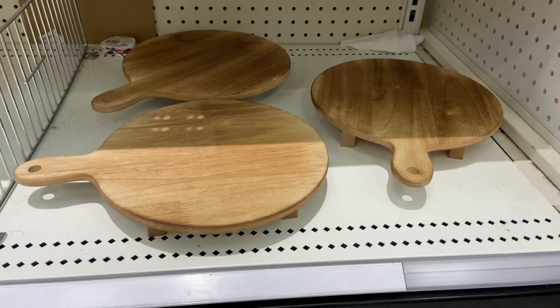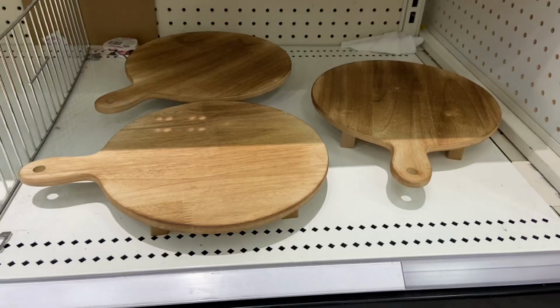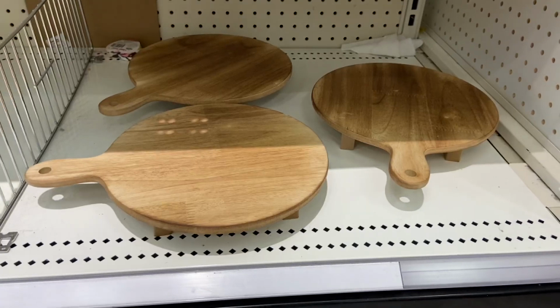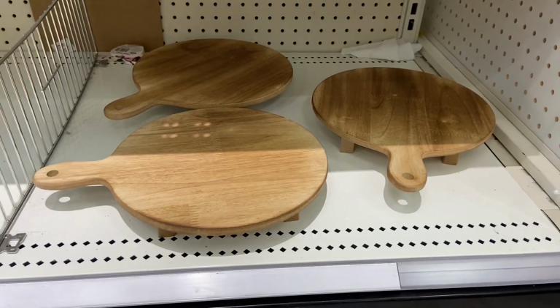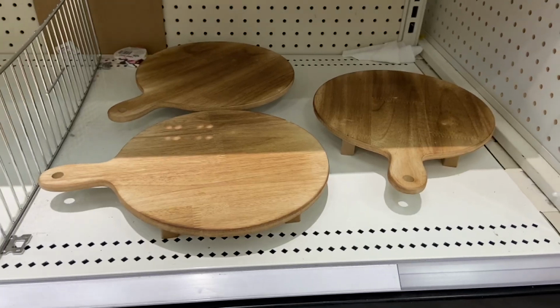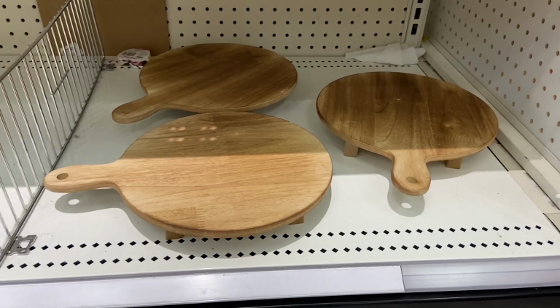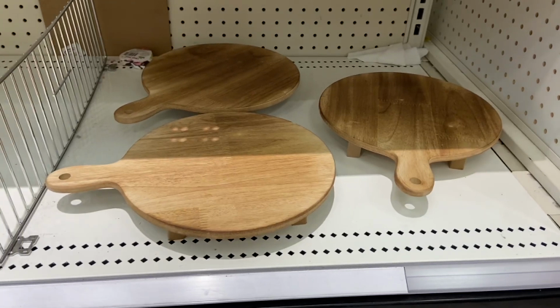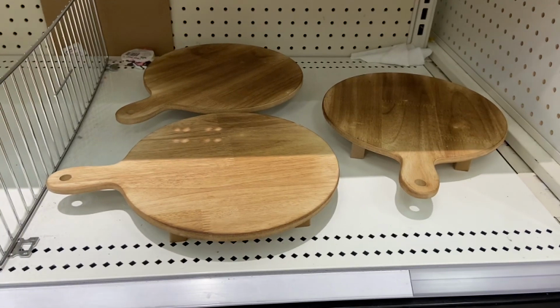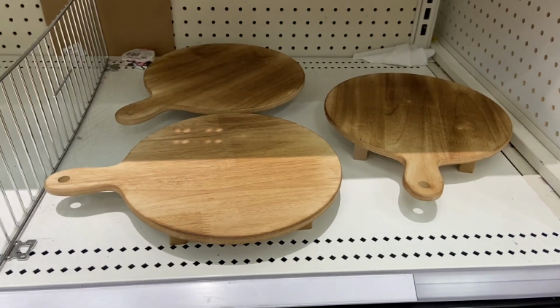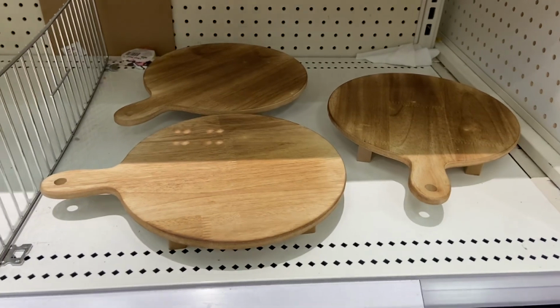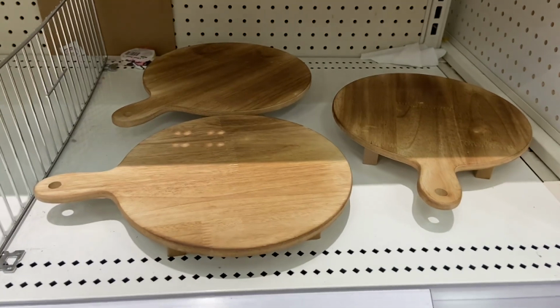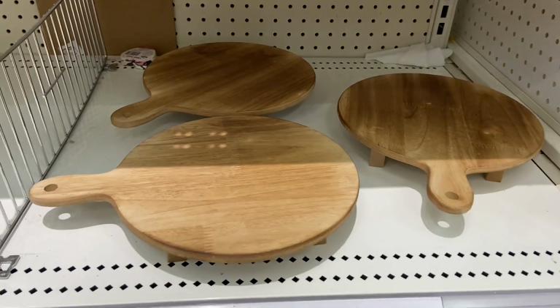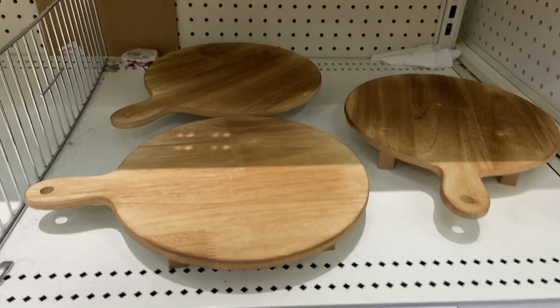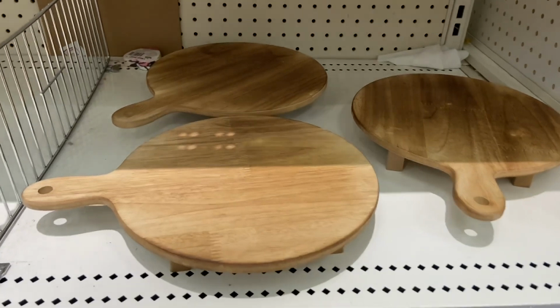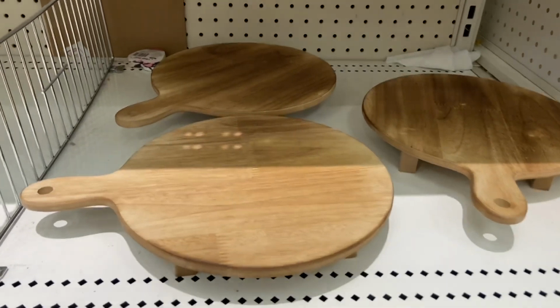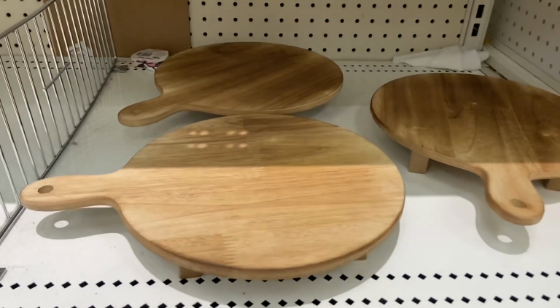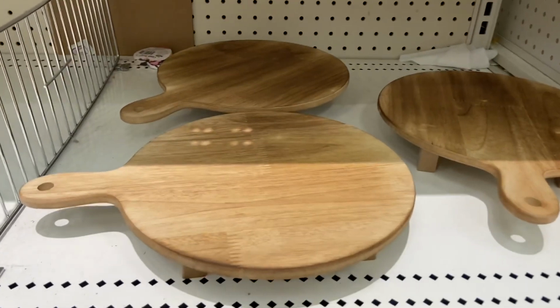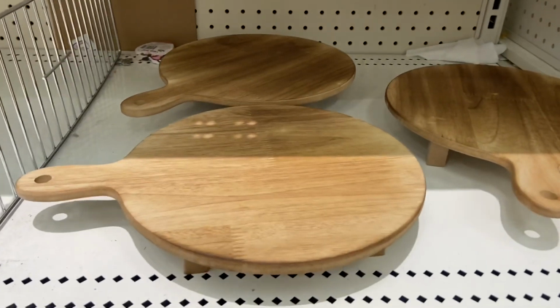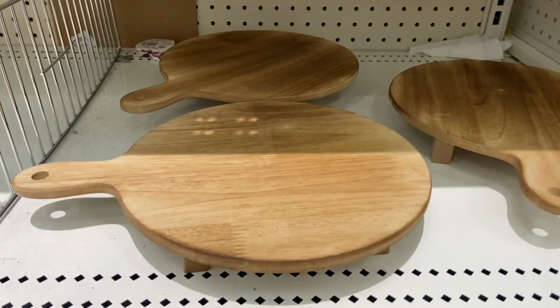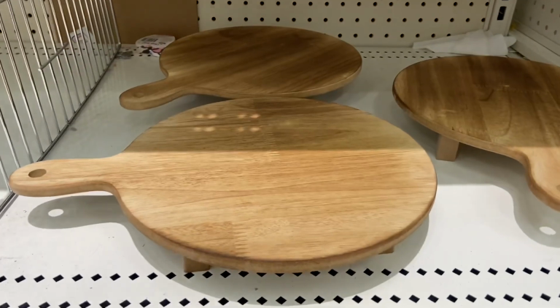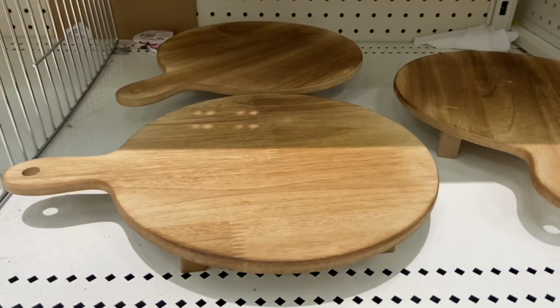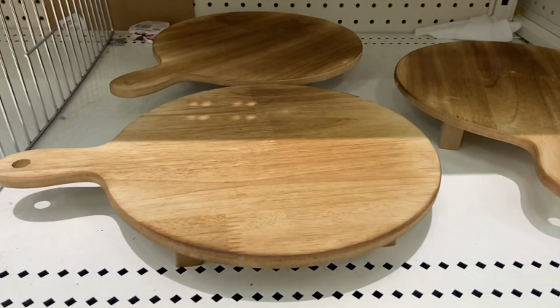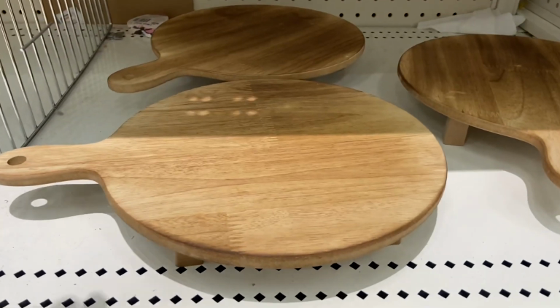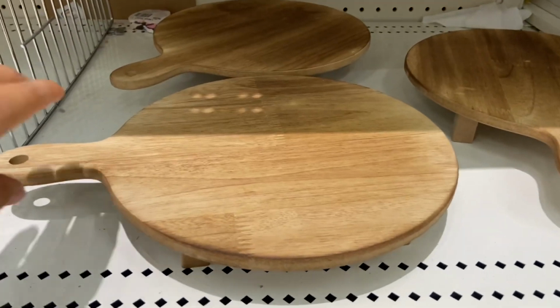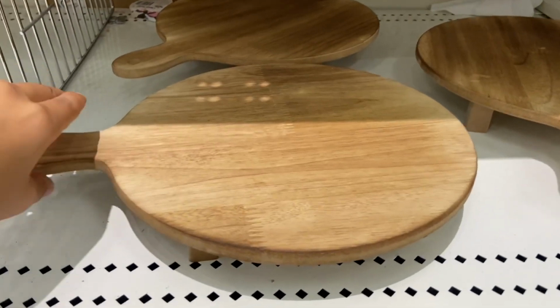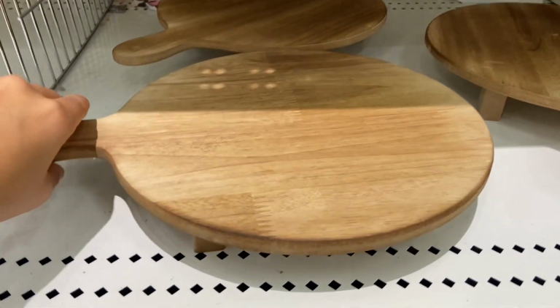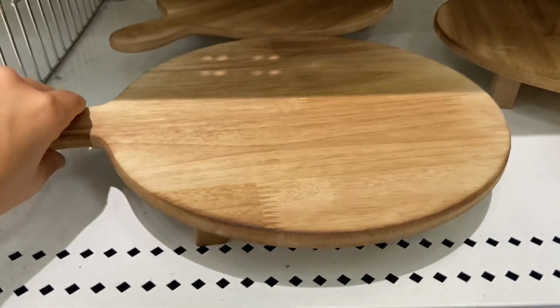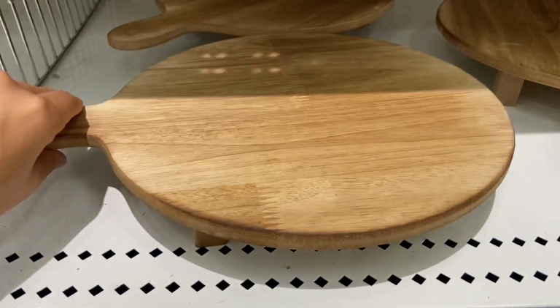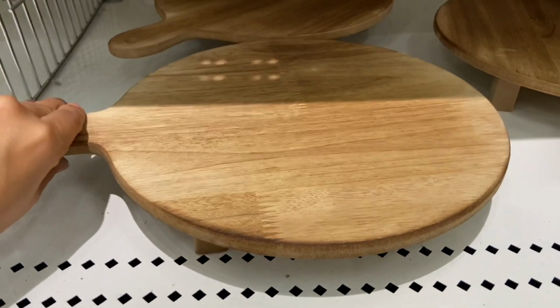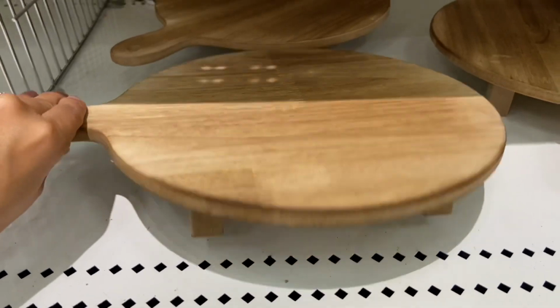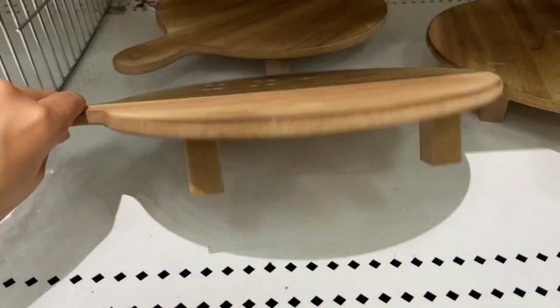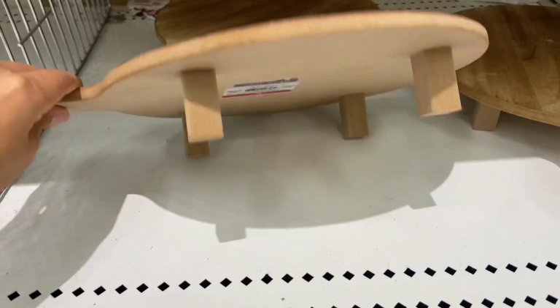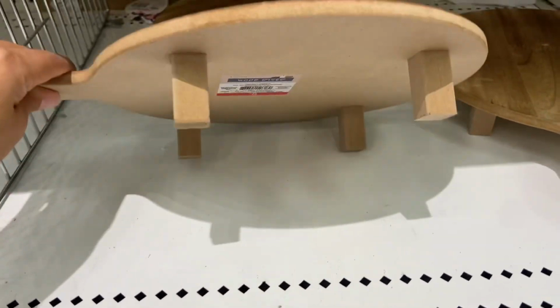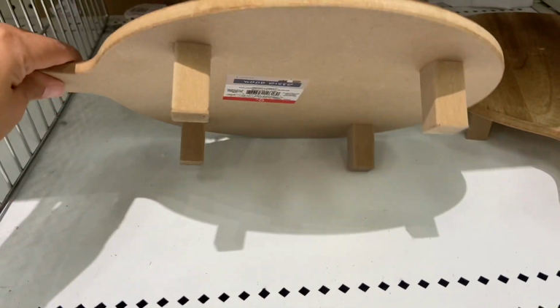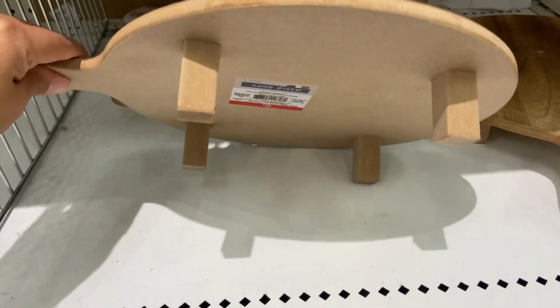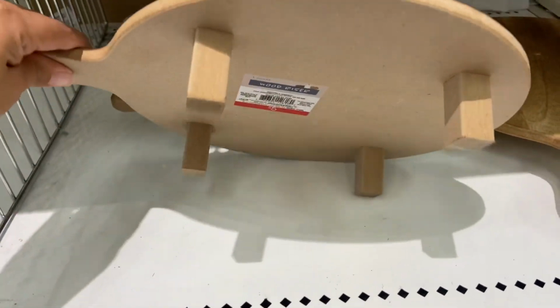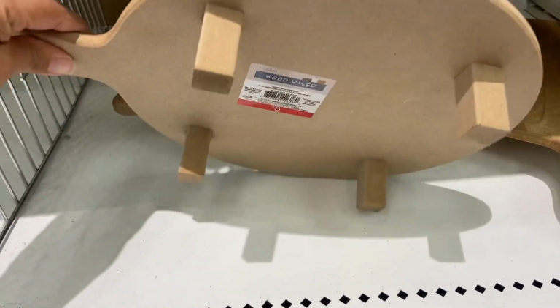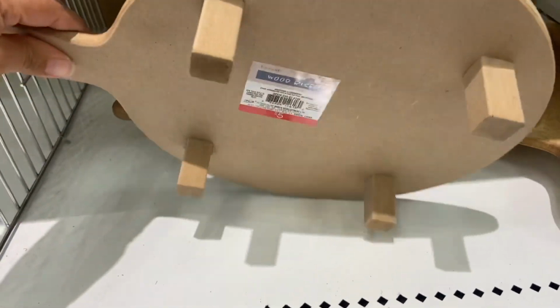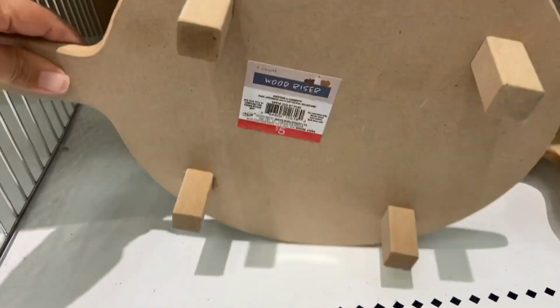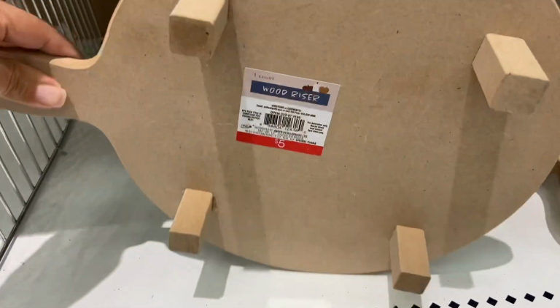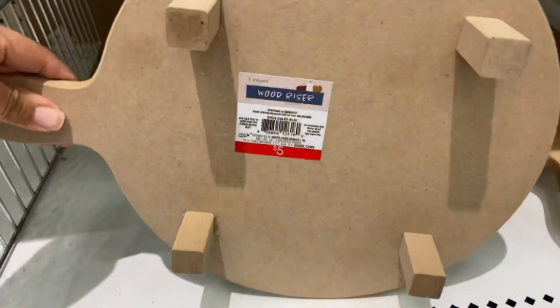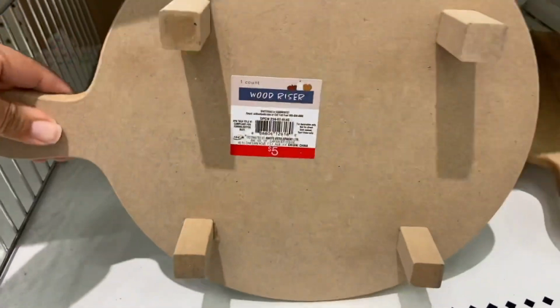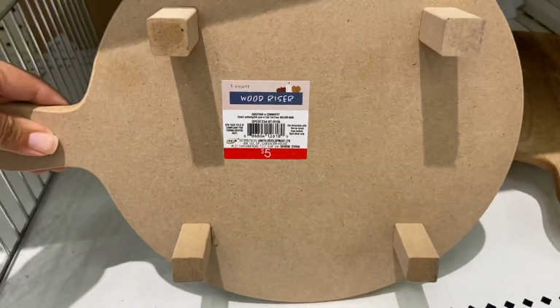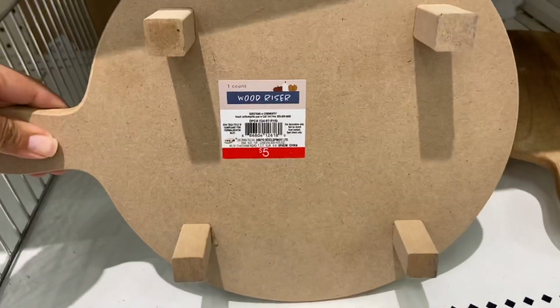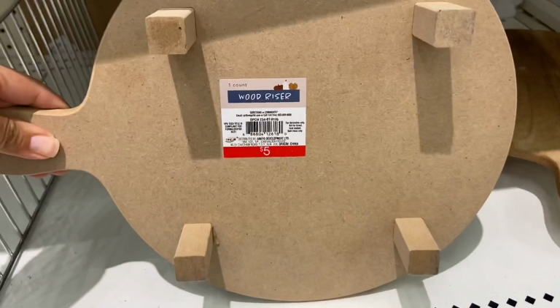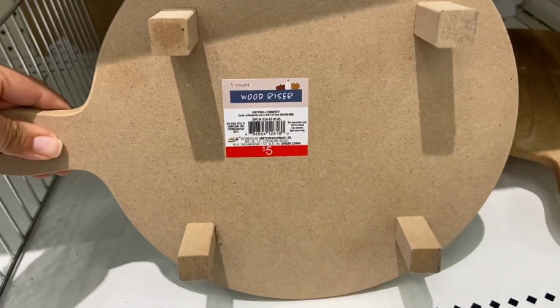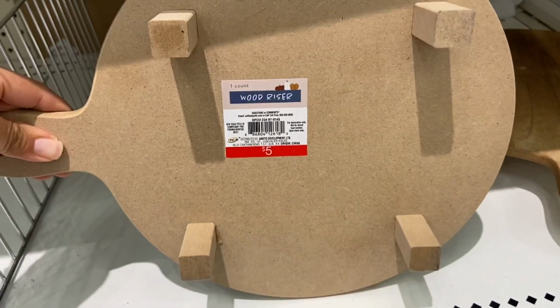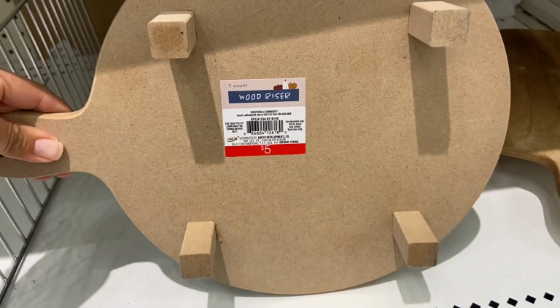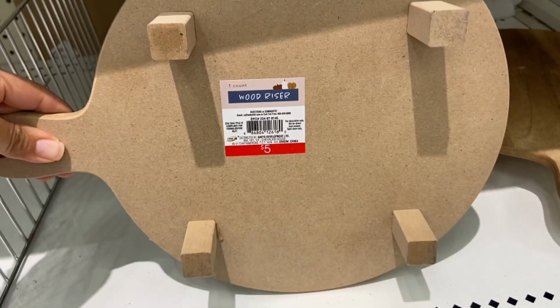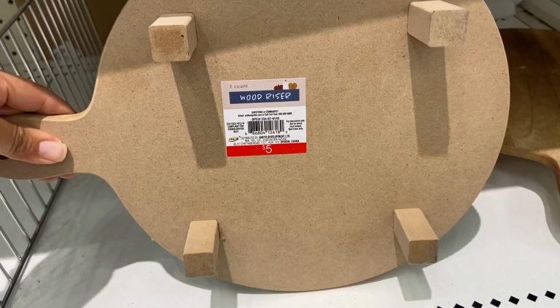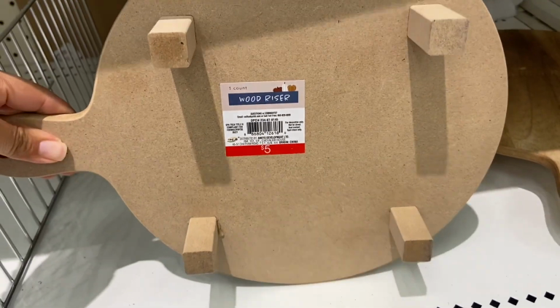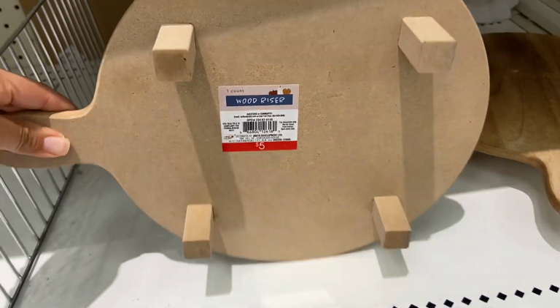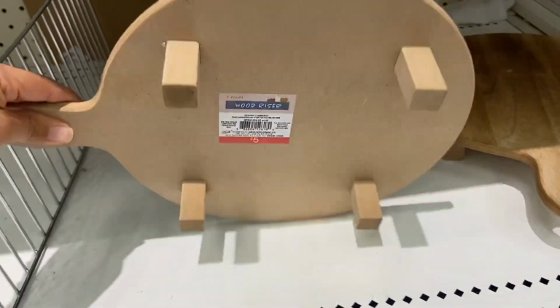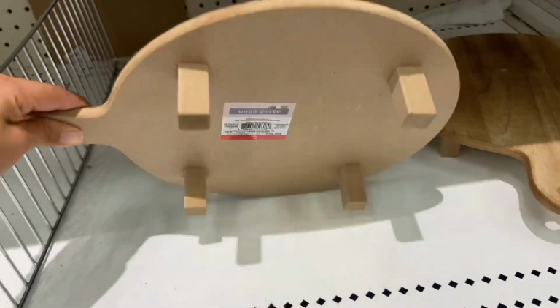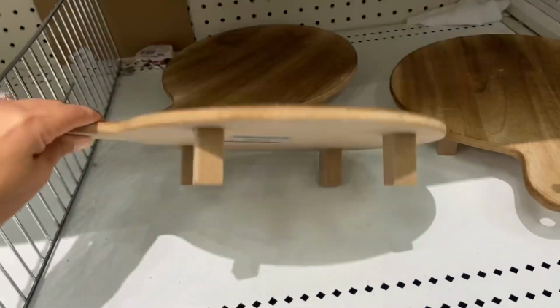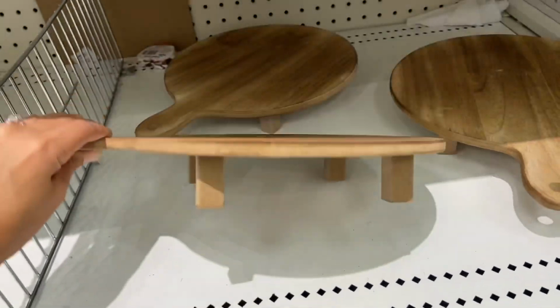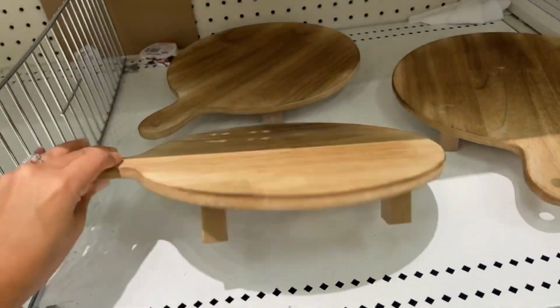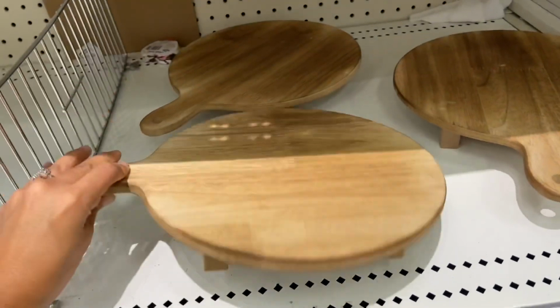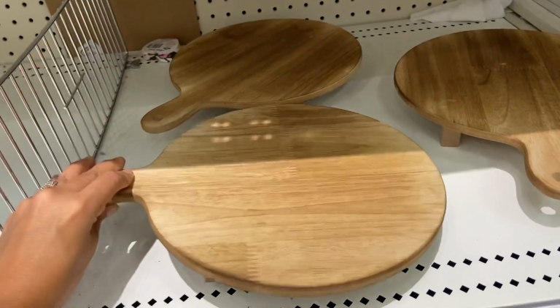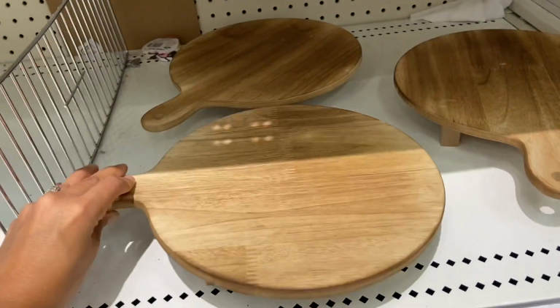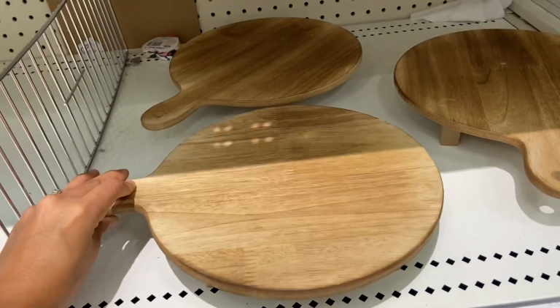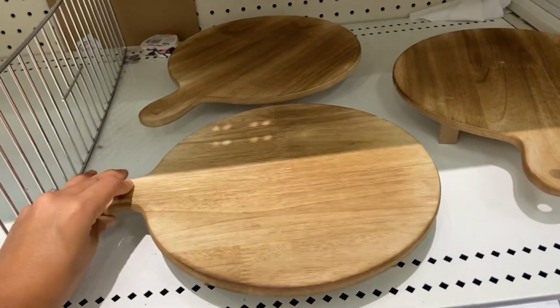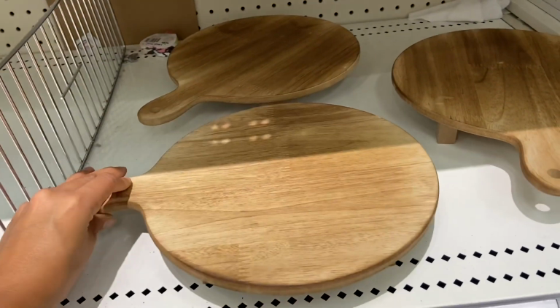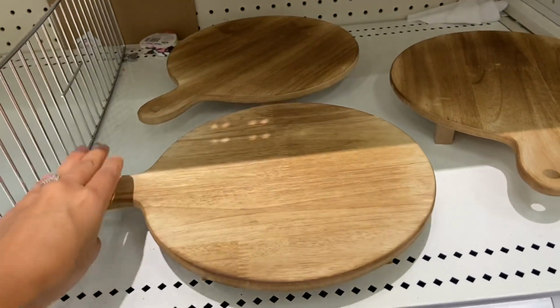The Target Dollar Spot also has these wood risers, and this round one is my favorite. They're just five dollars each.